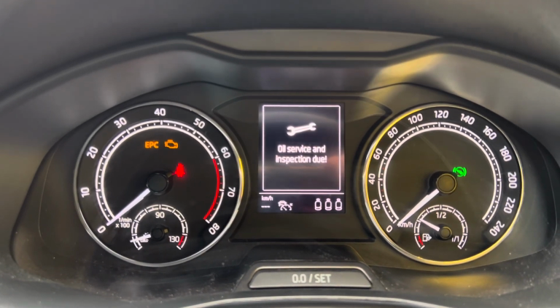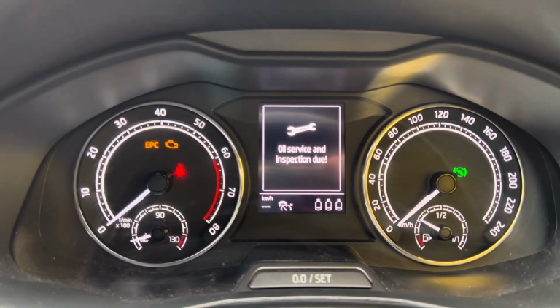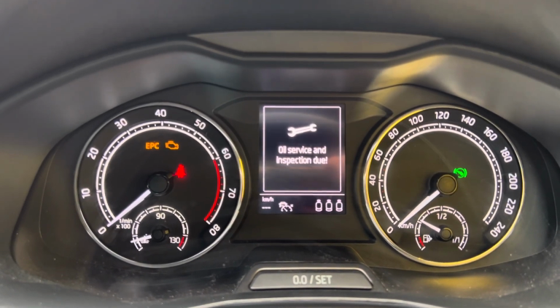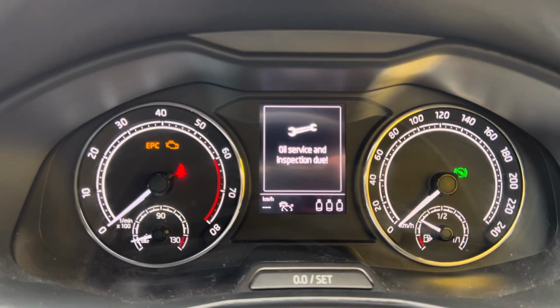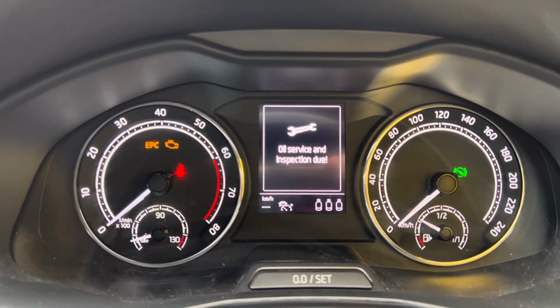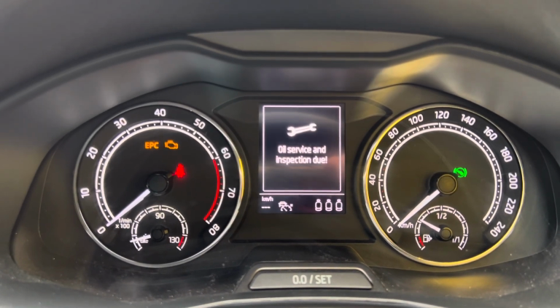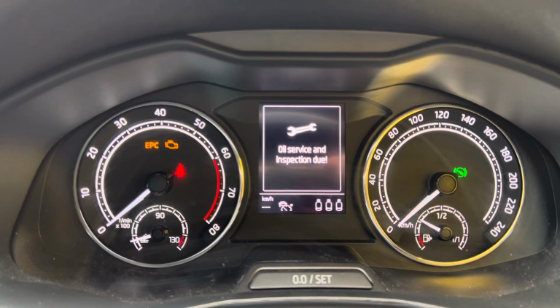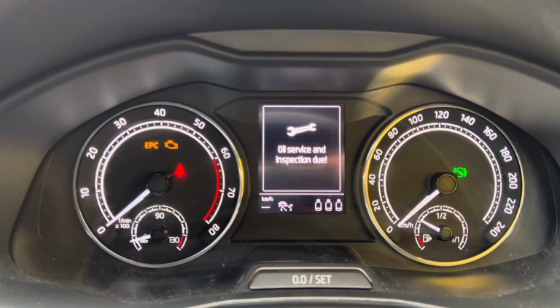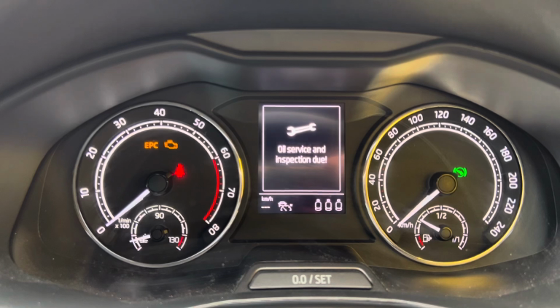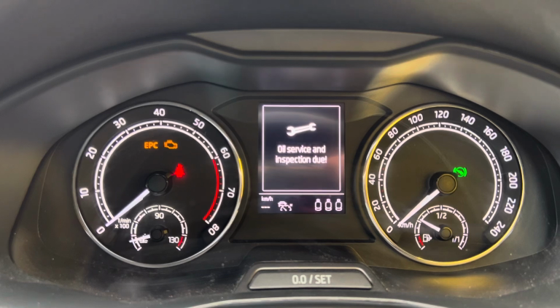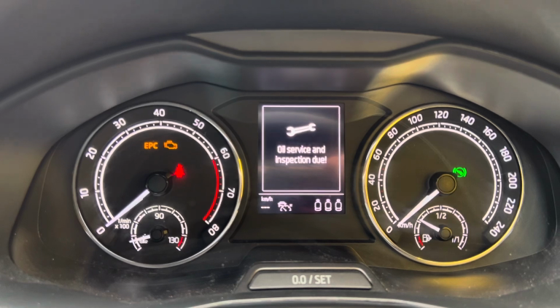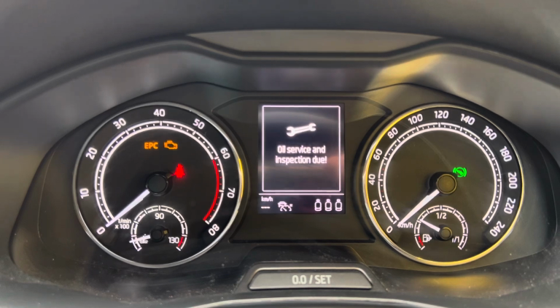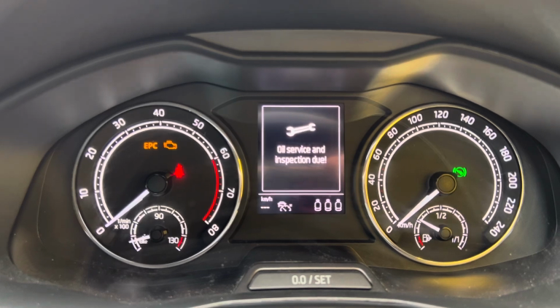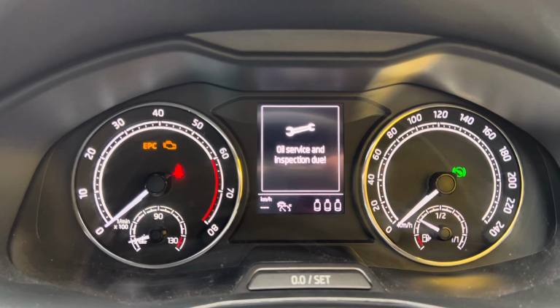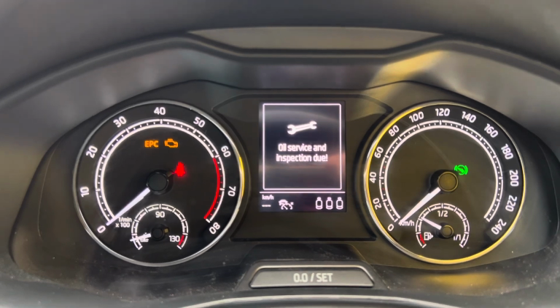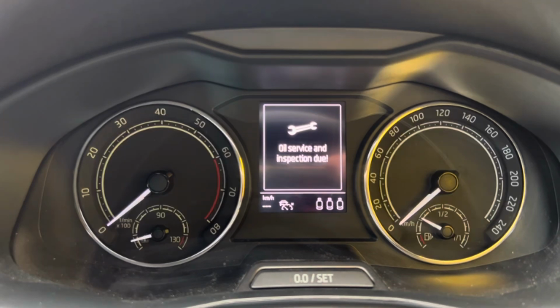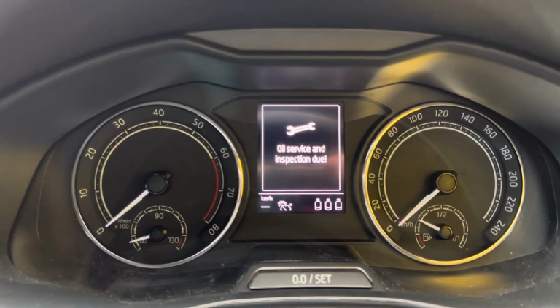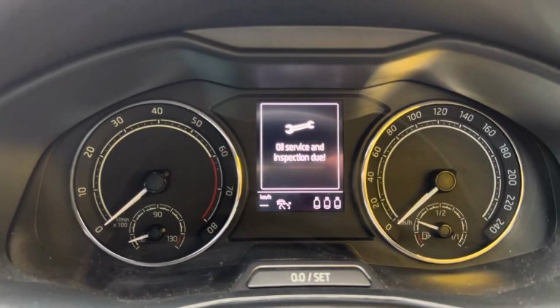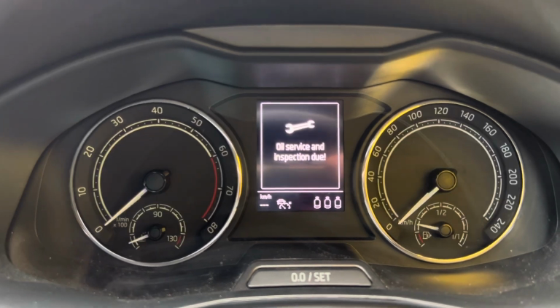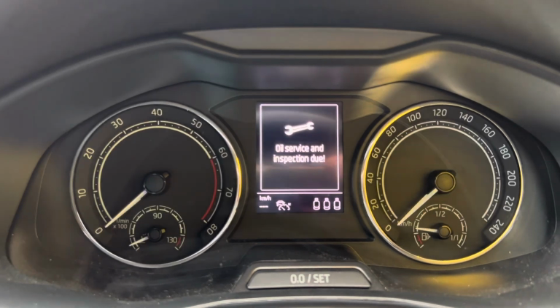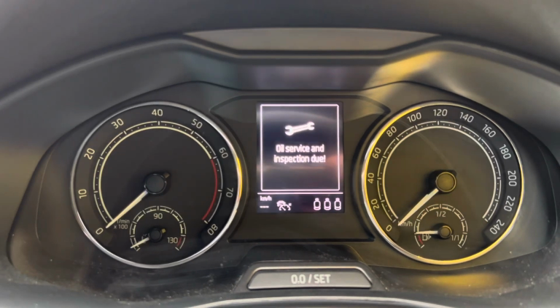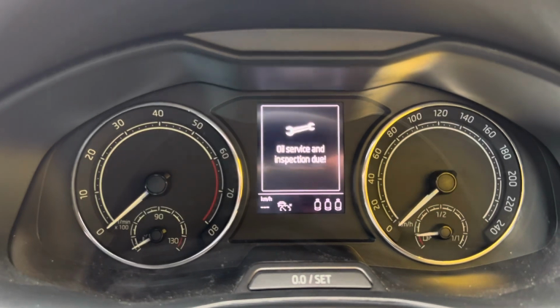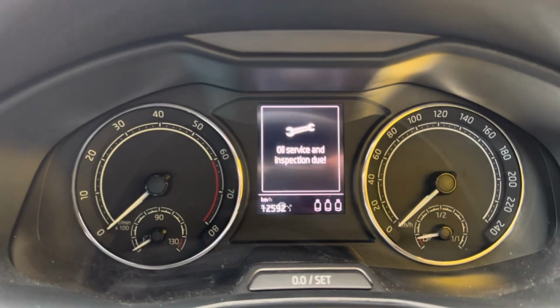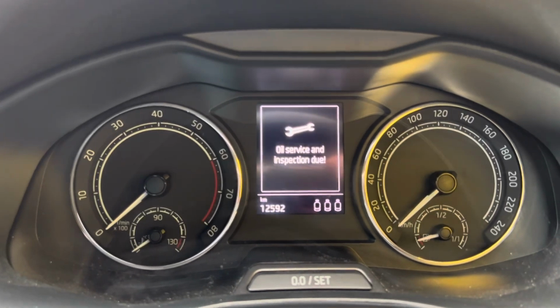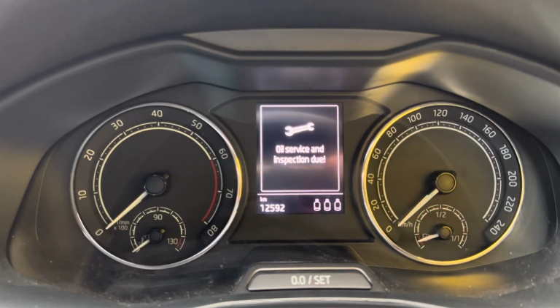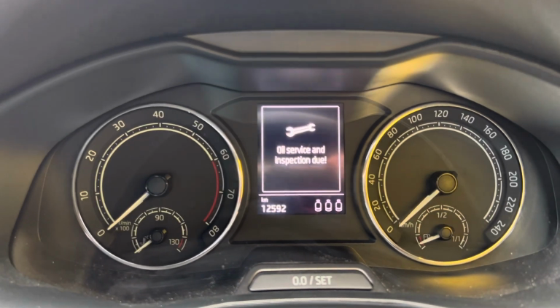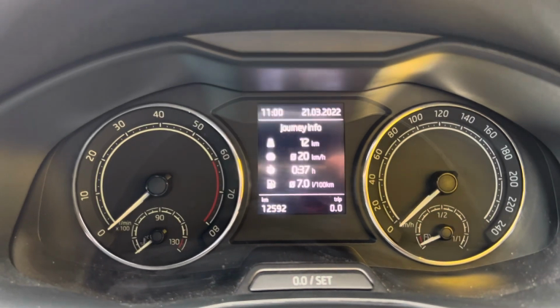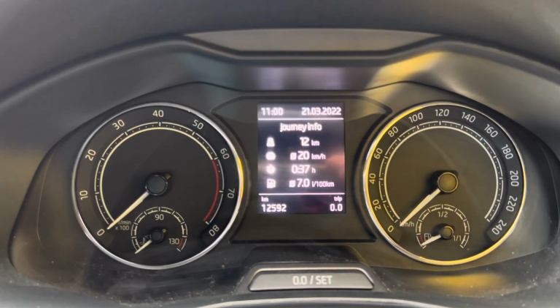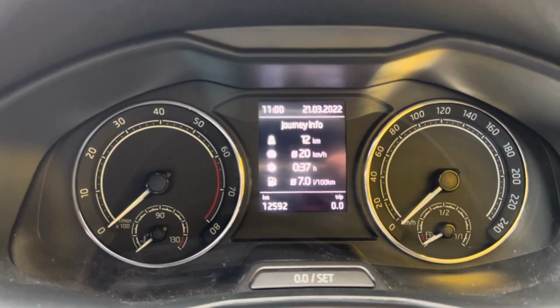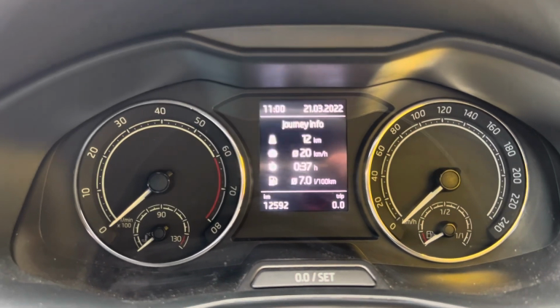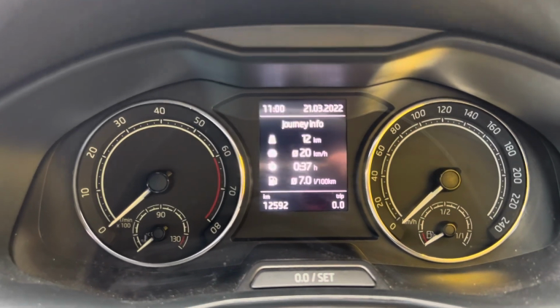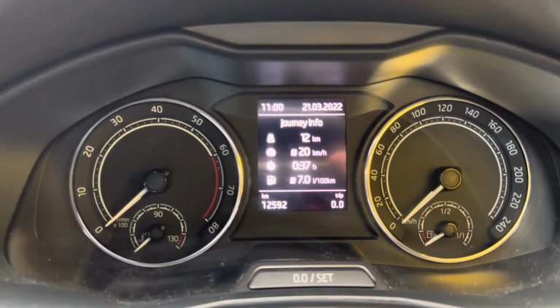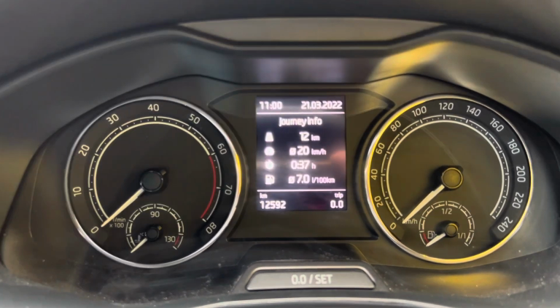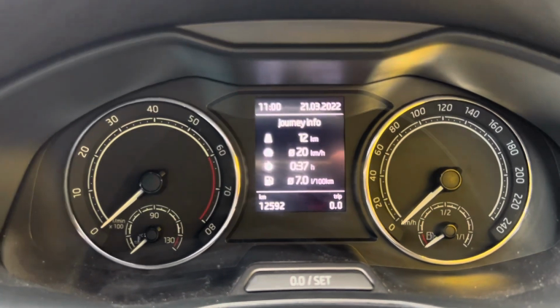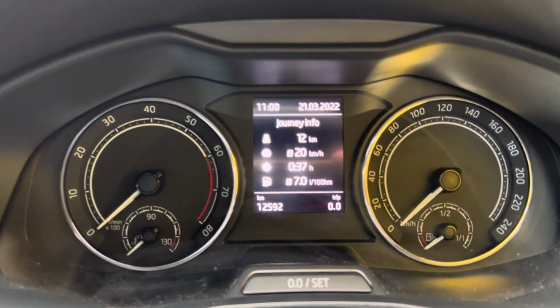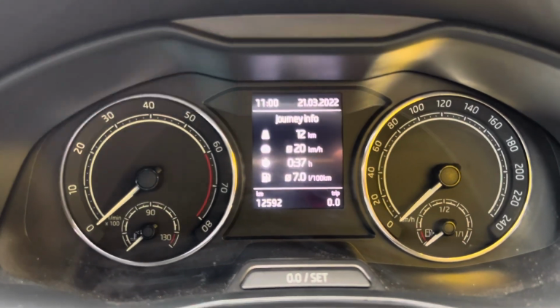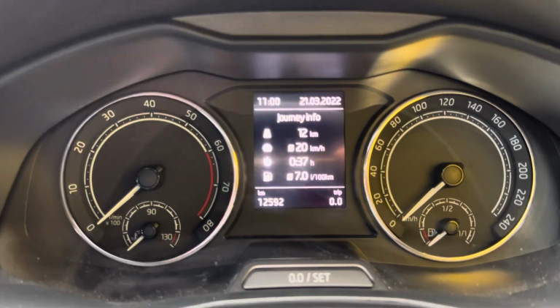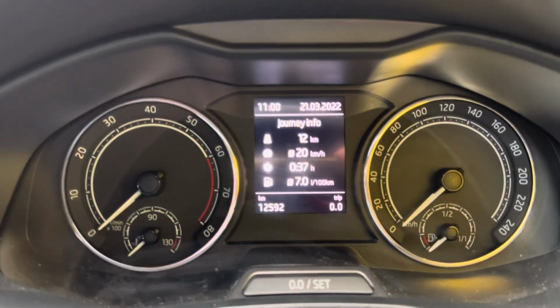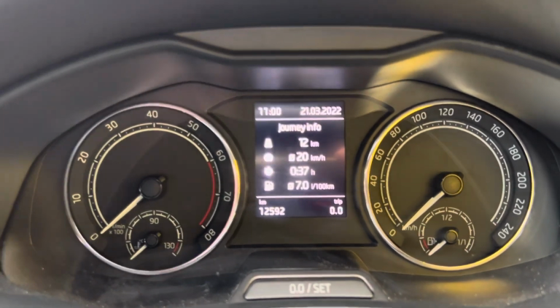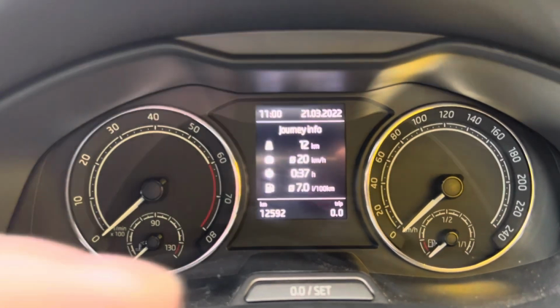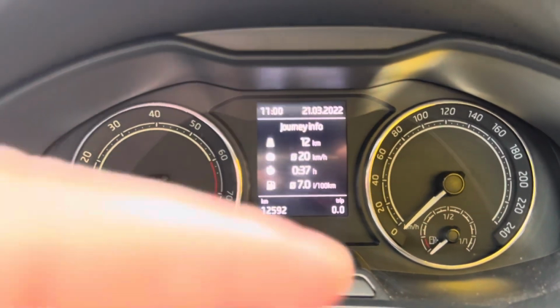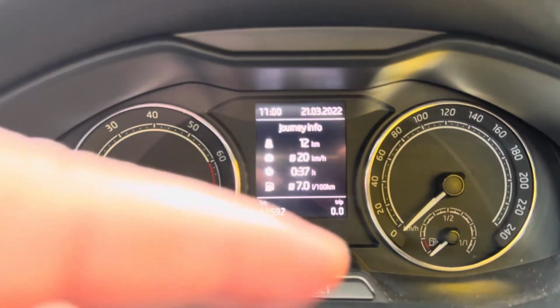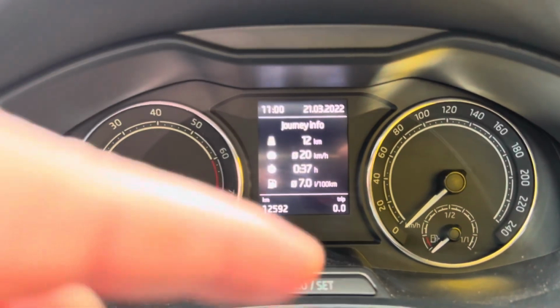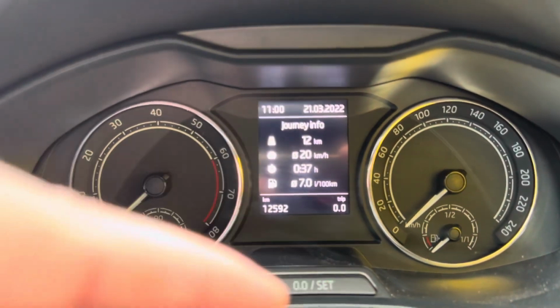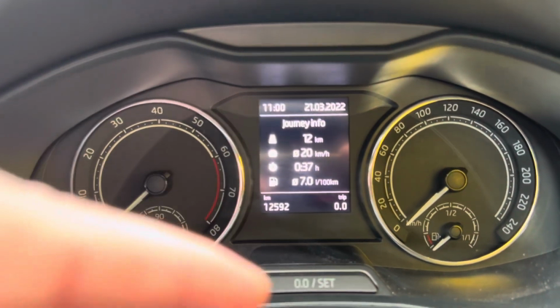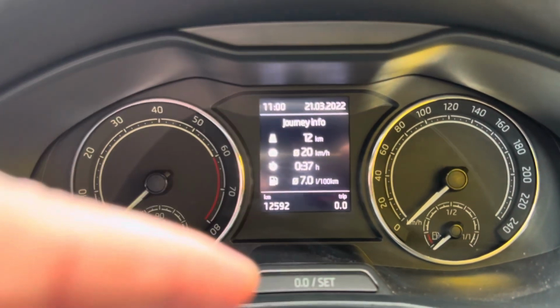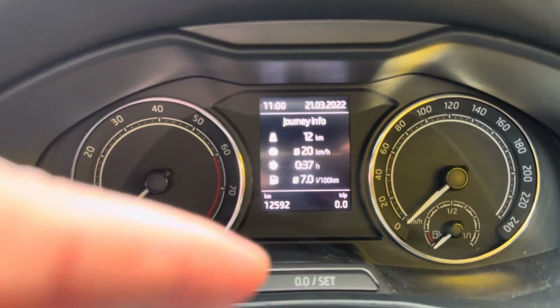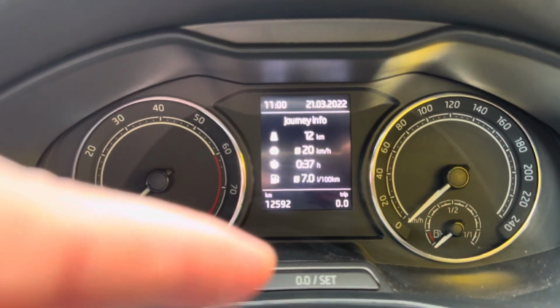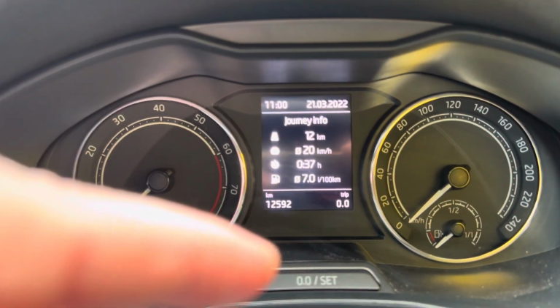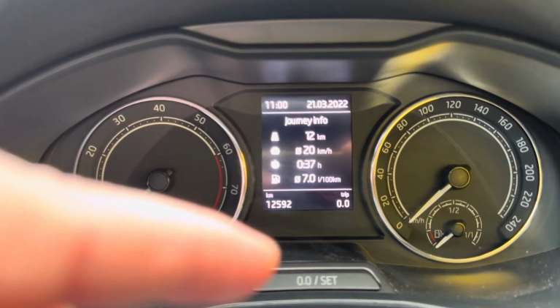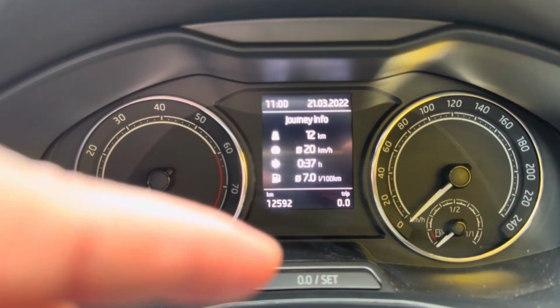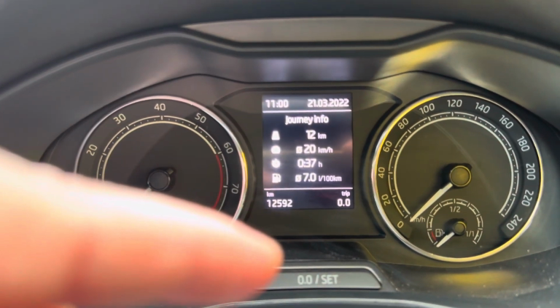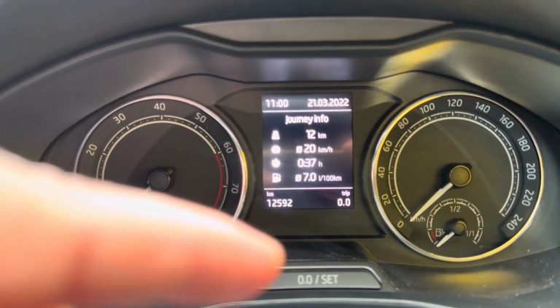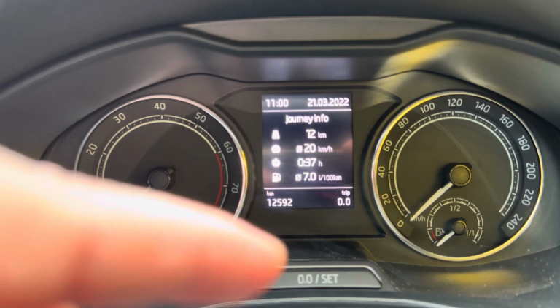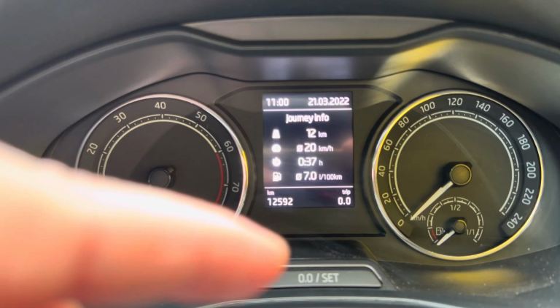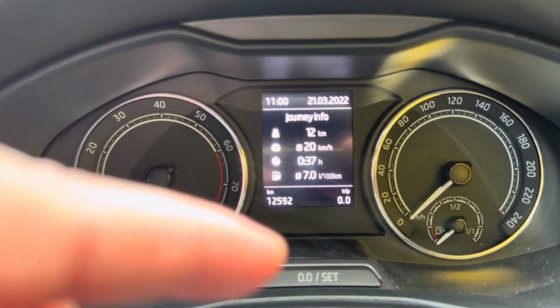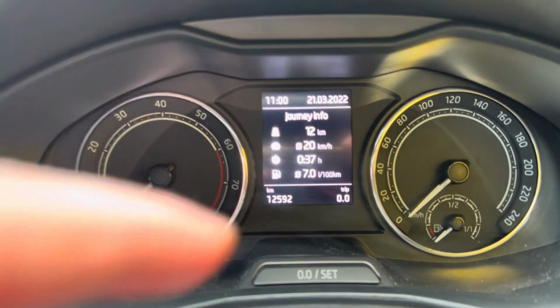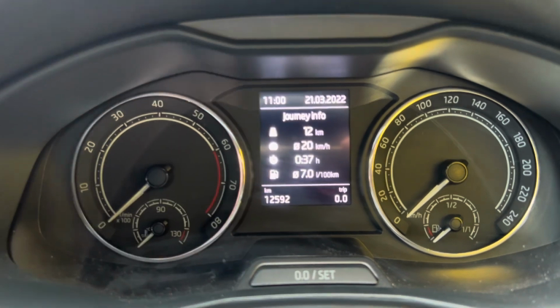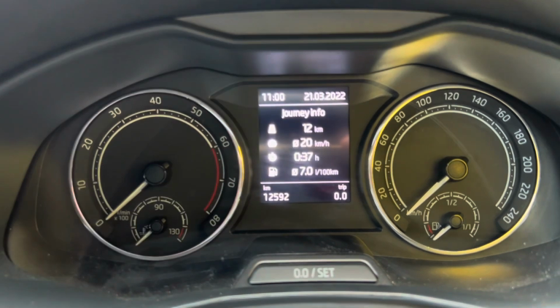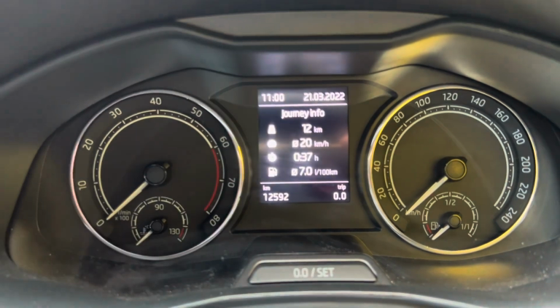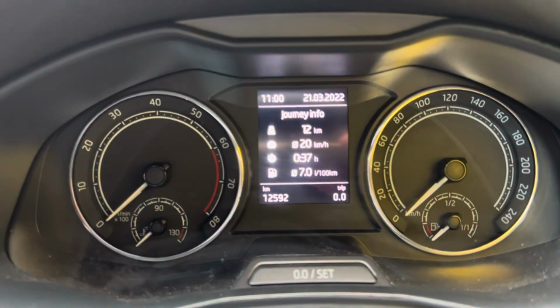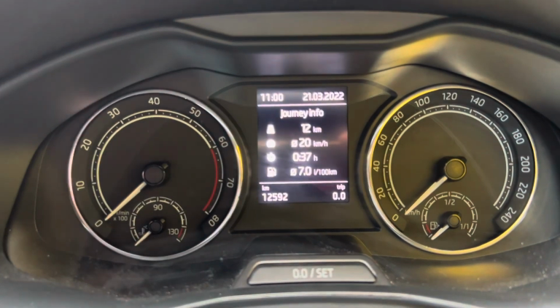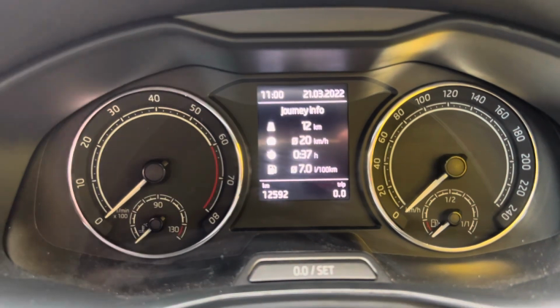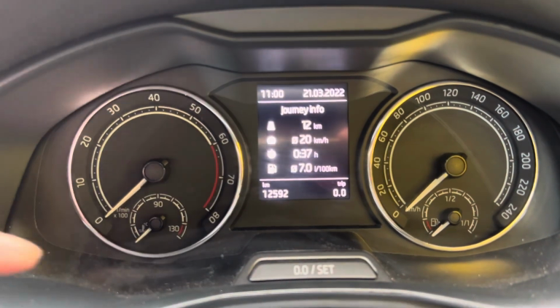So we're going to reset that. I'll turn everything off again and we're going to be using the little zero set button down here.